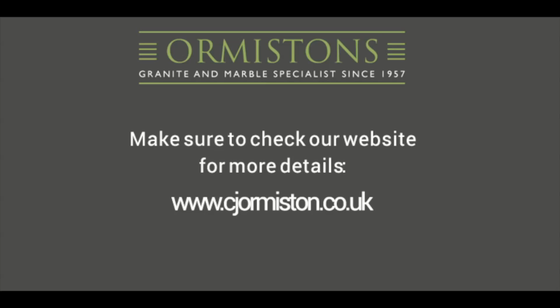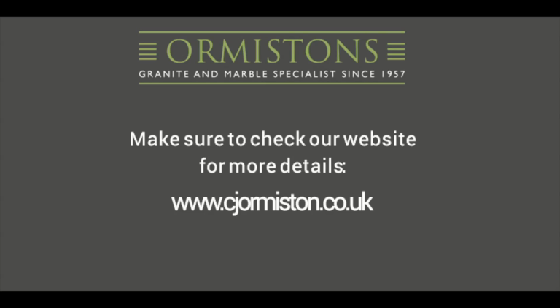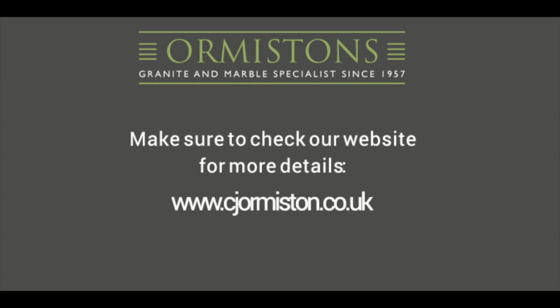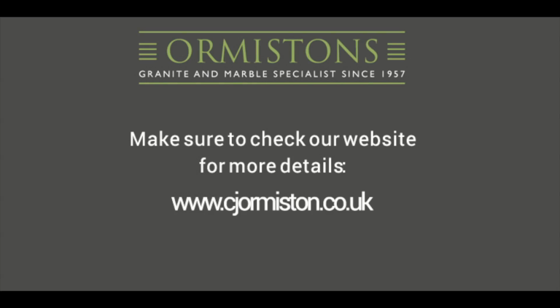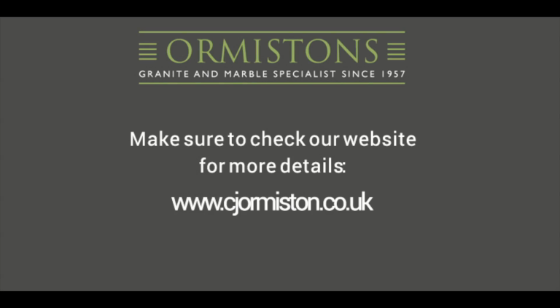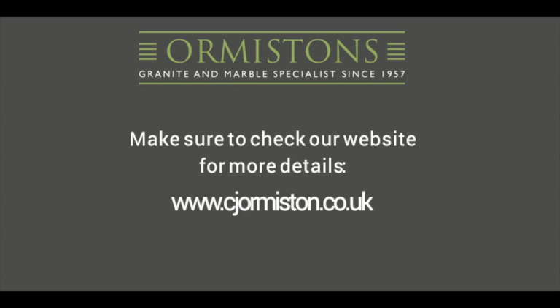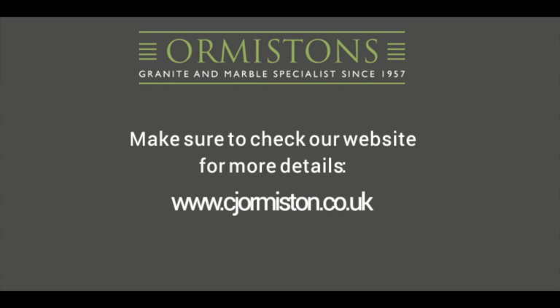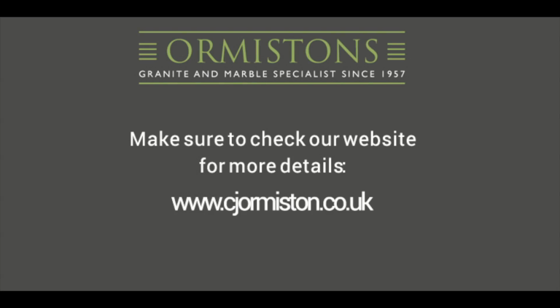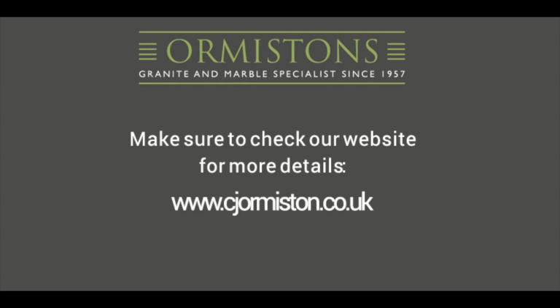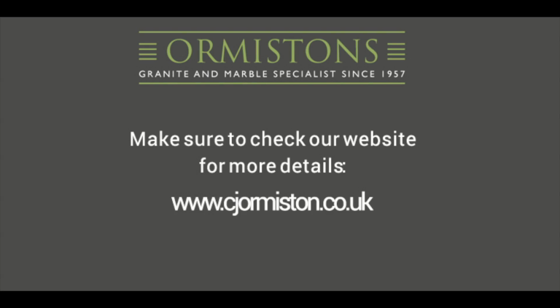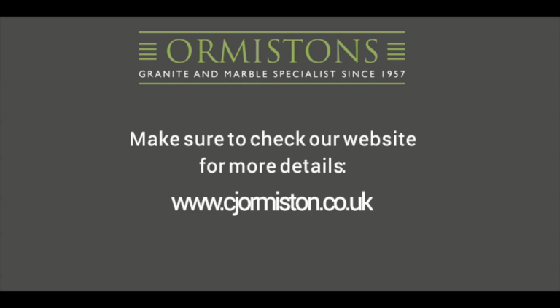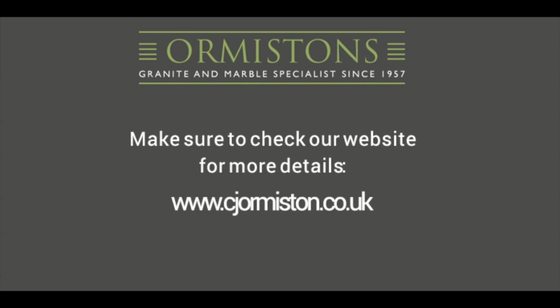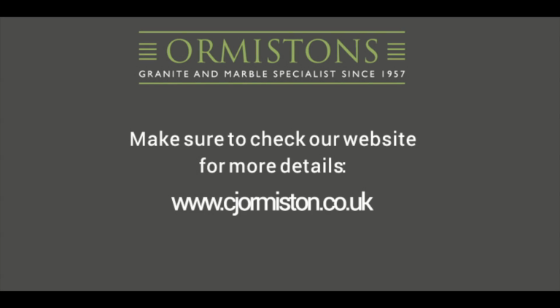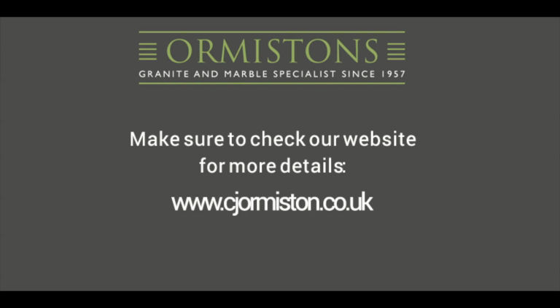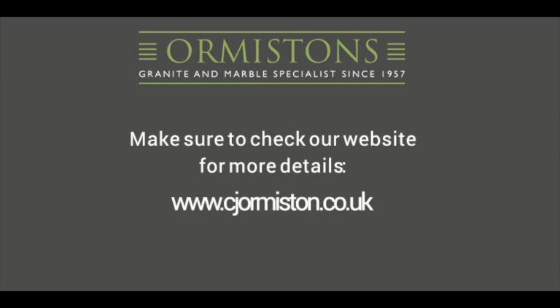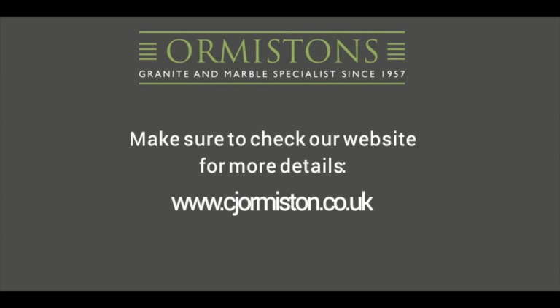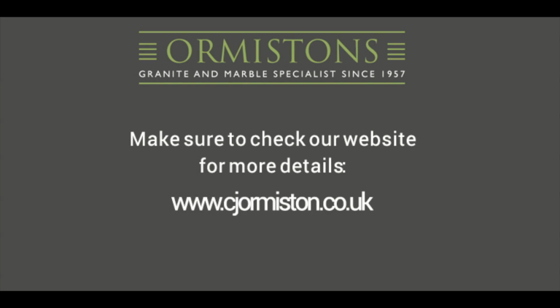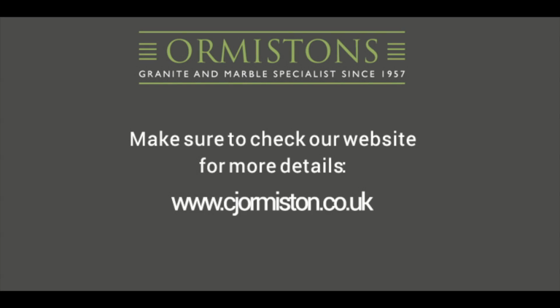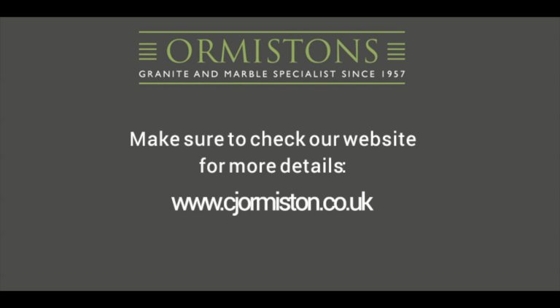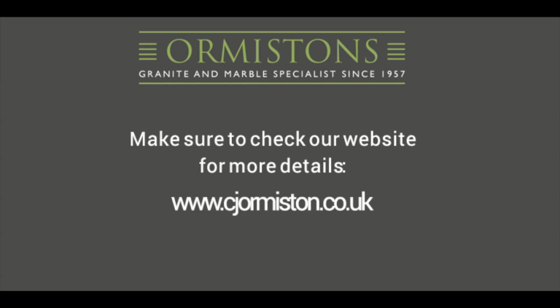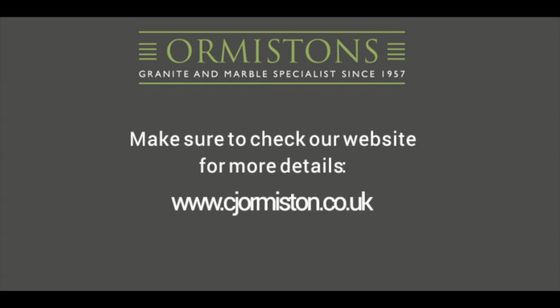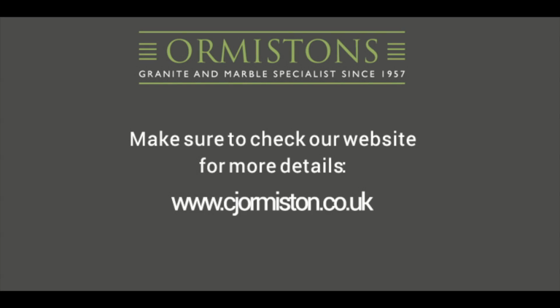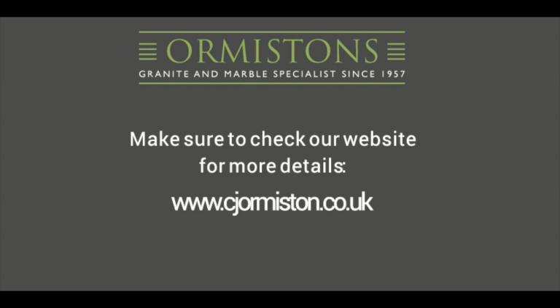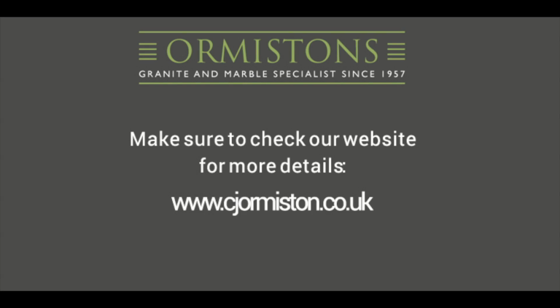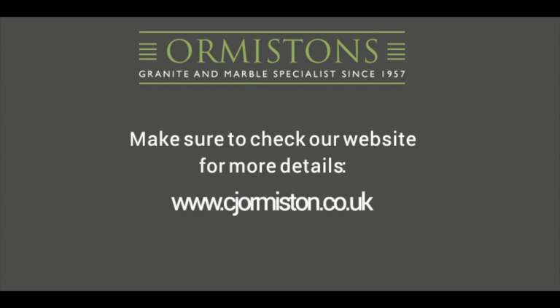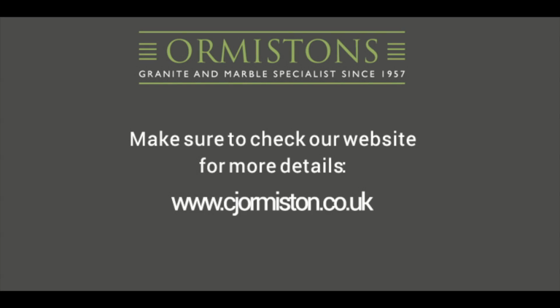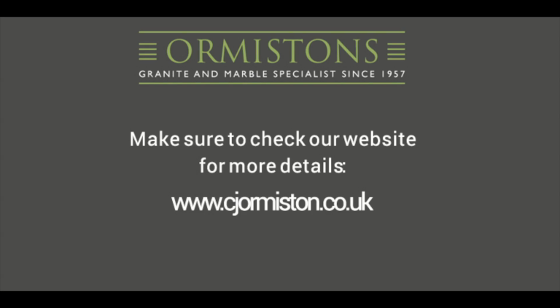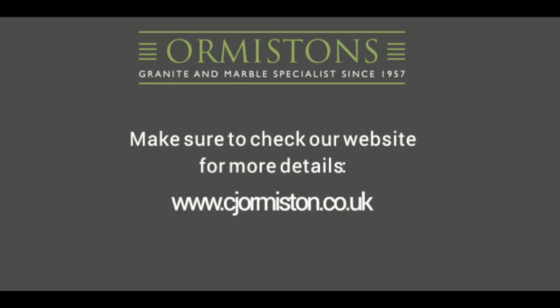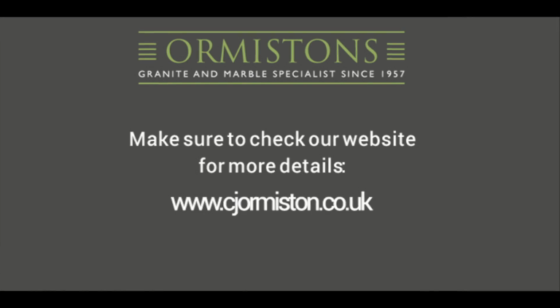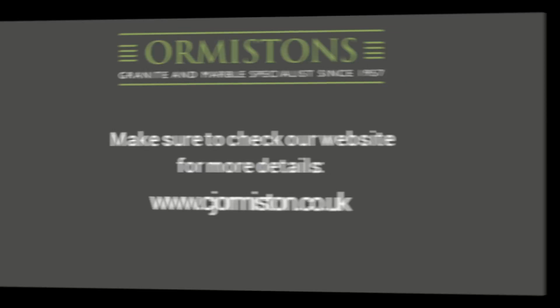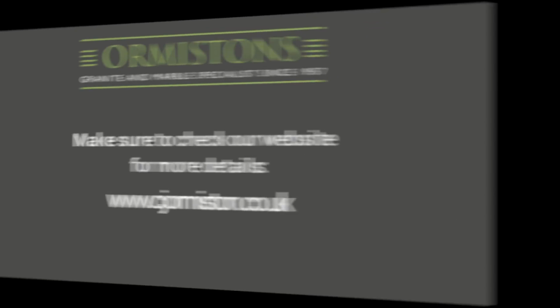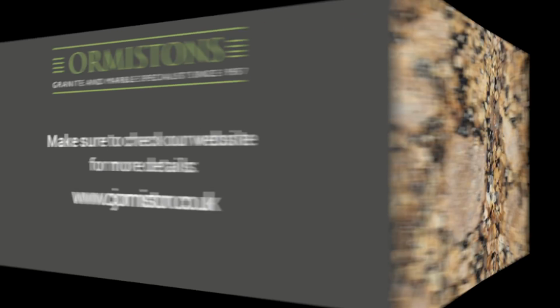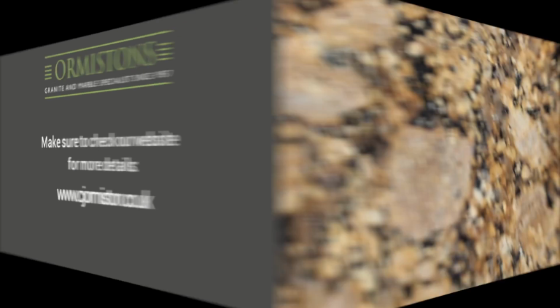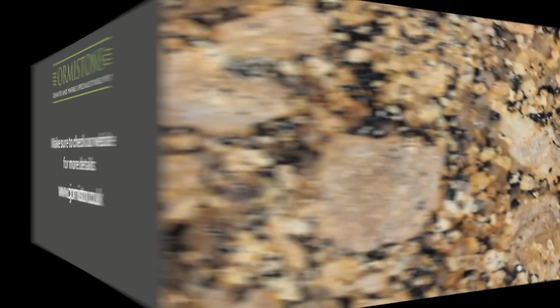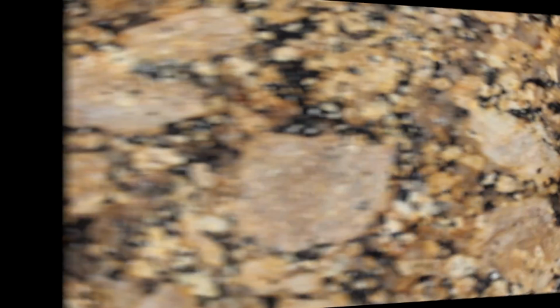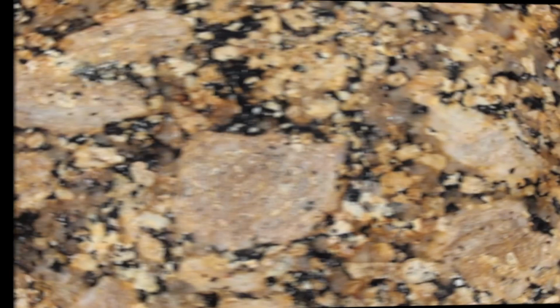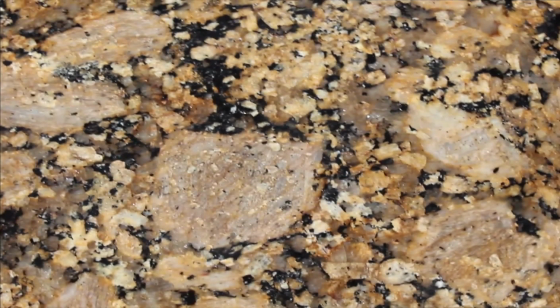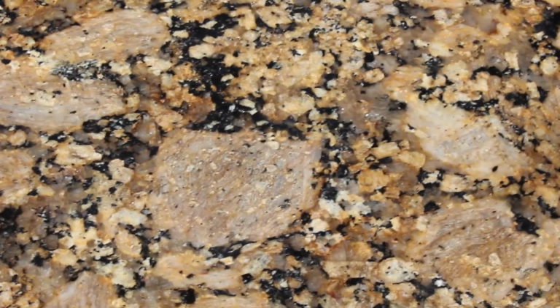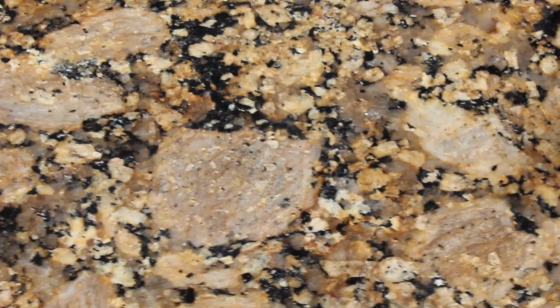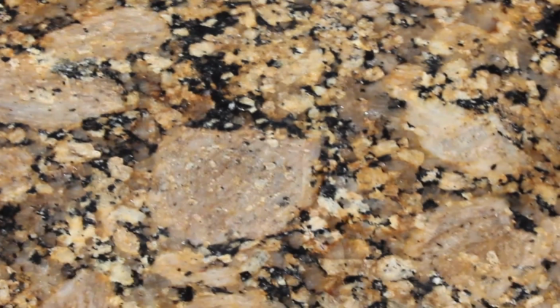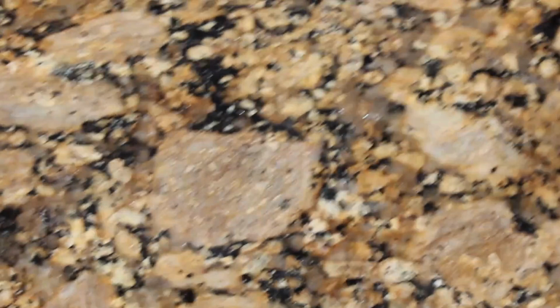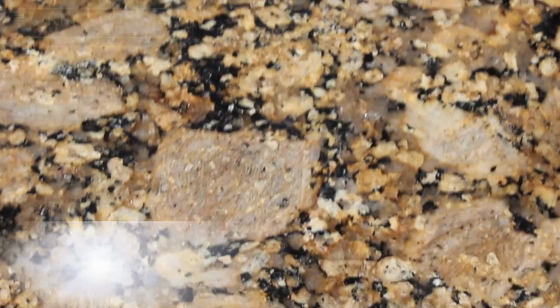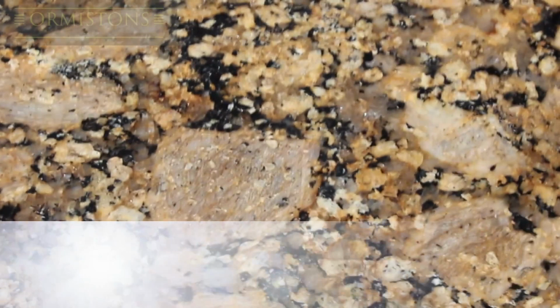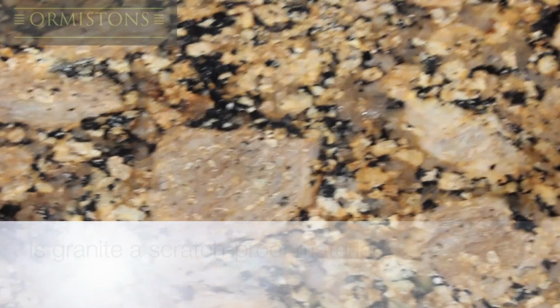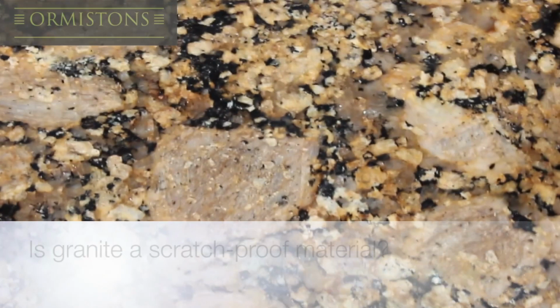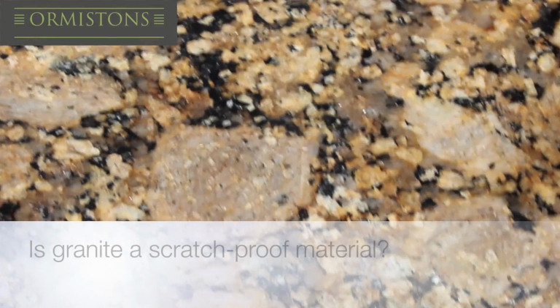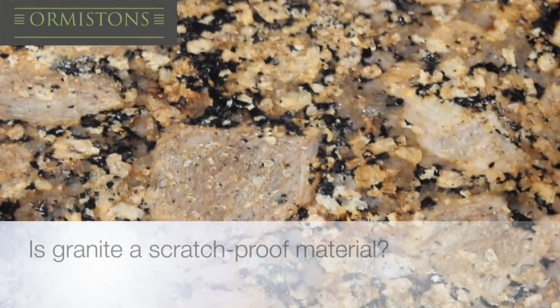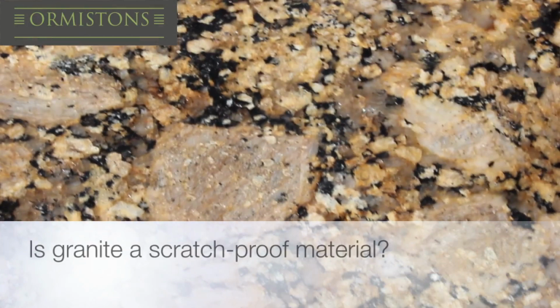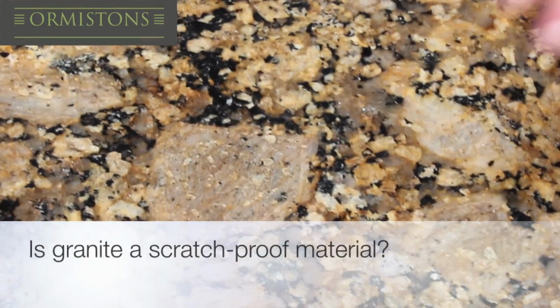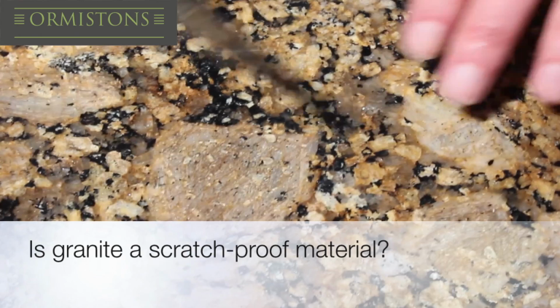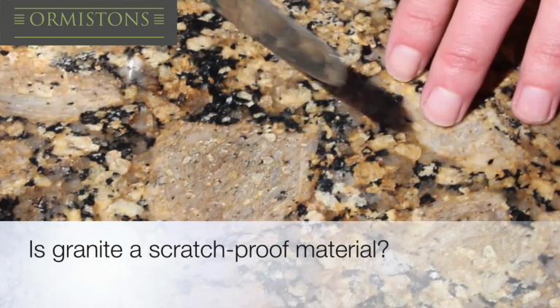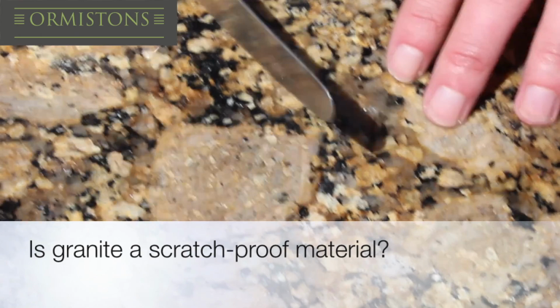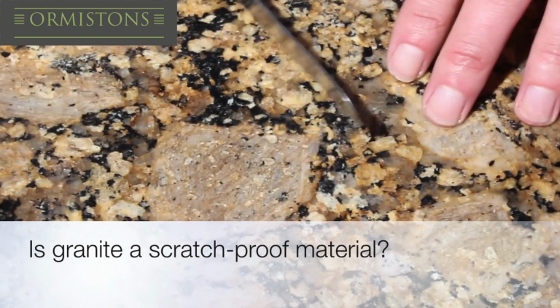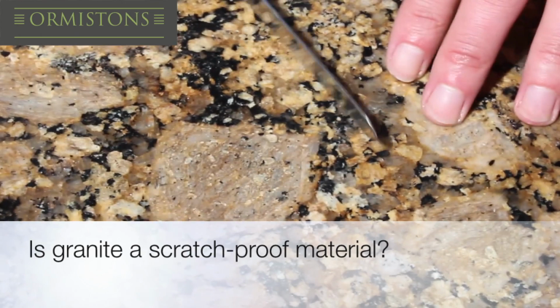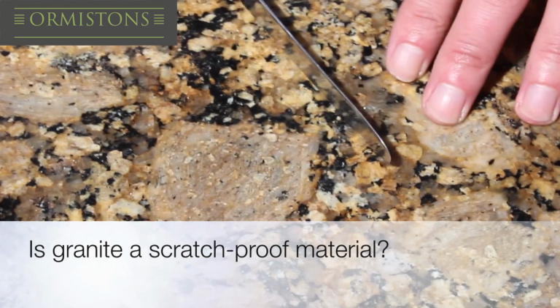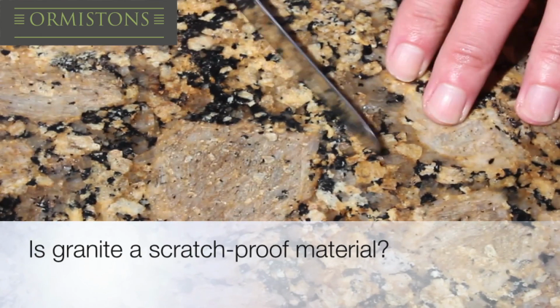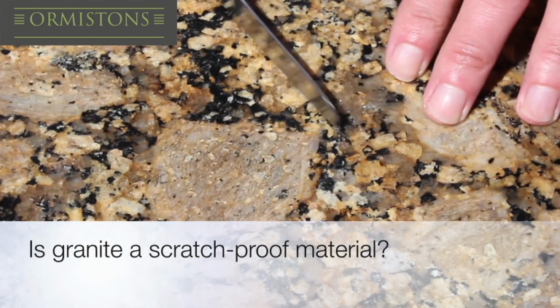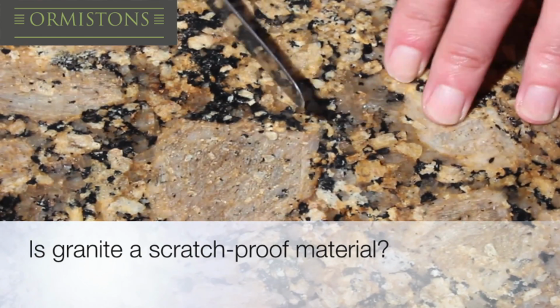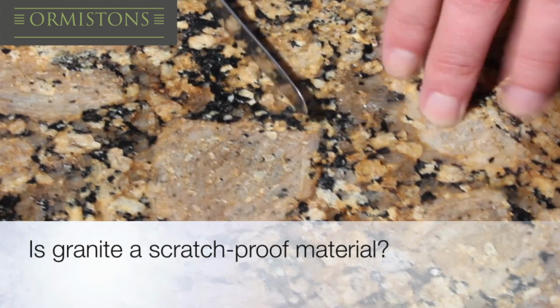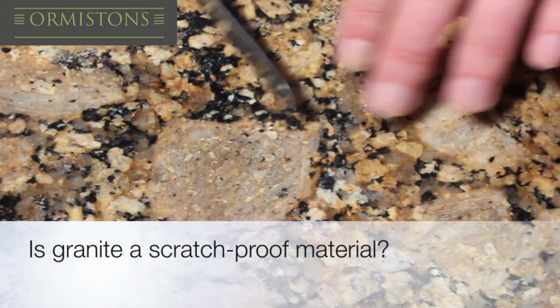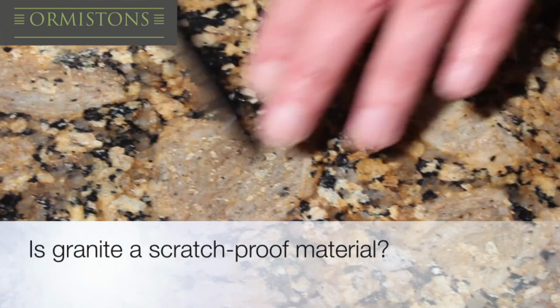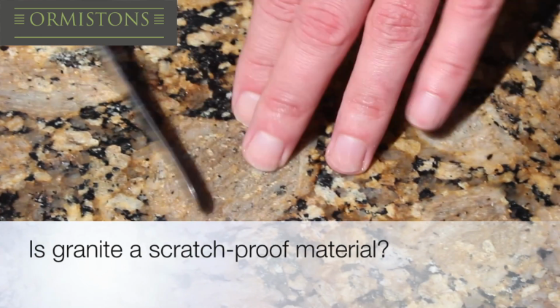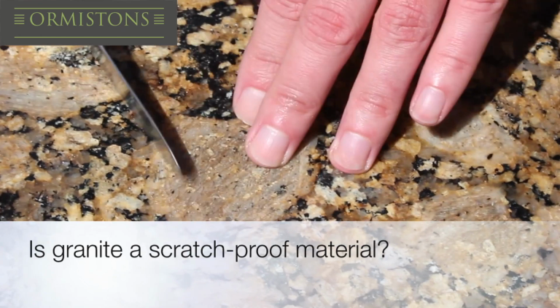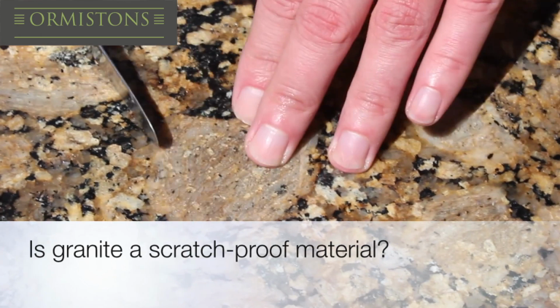In this video we are testing to see if granite scratches by using typical household utensils and other tools which may be around your home.